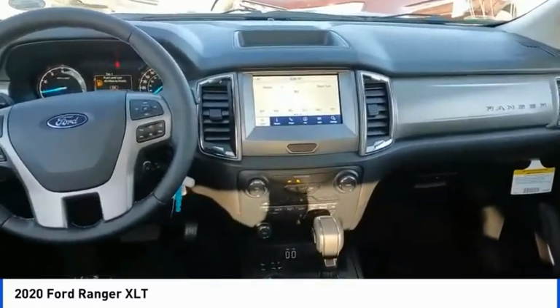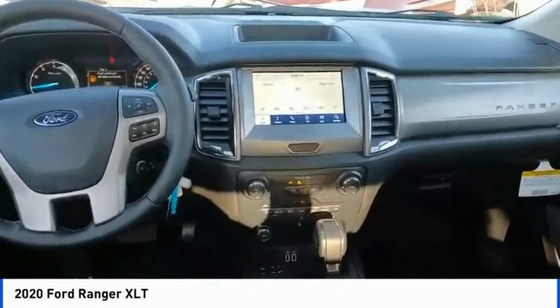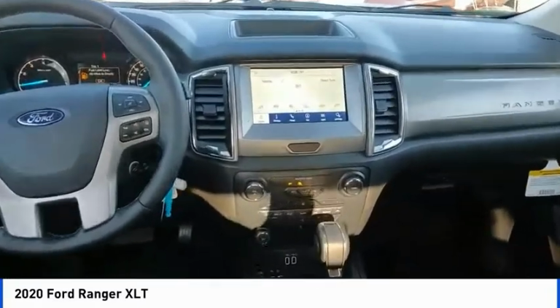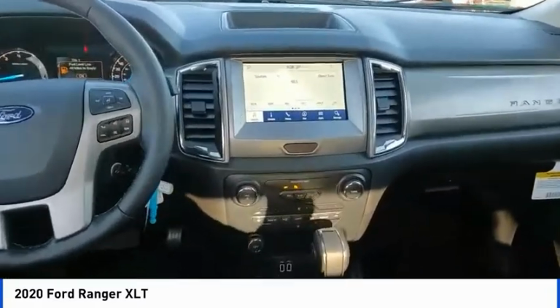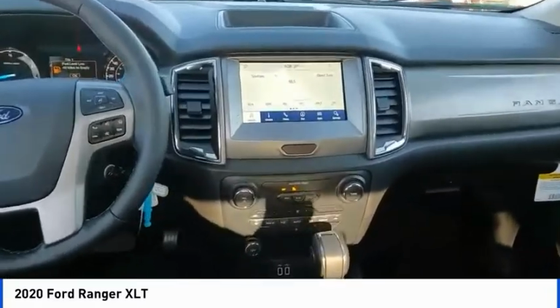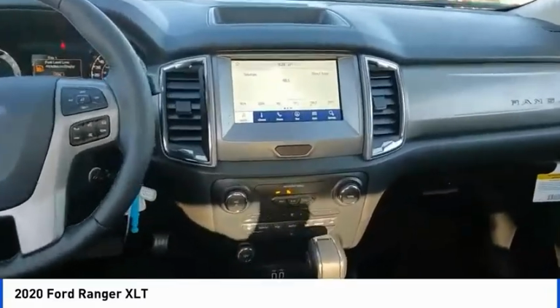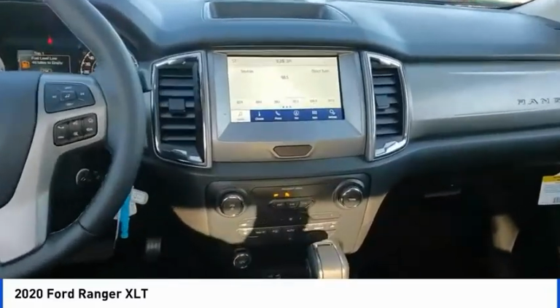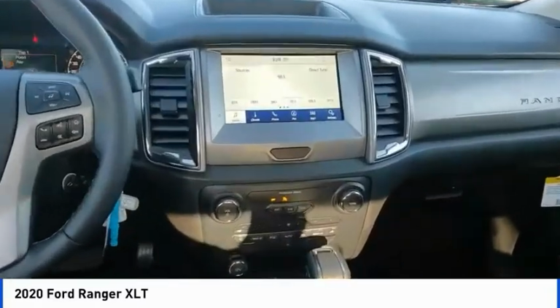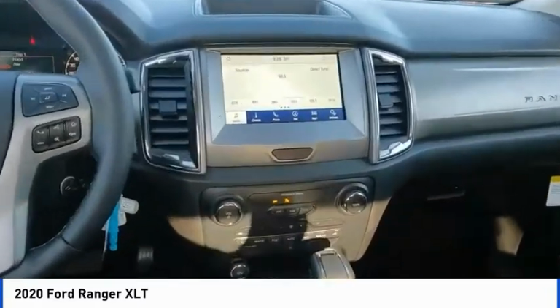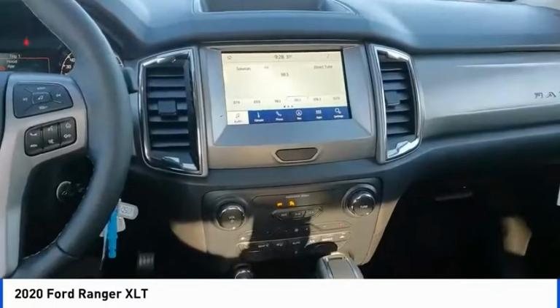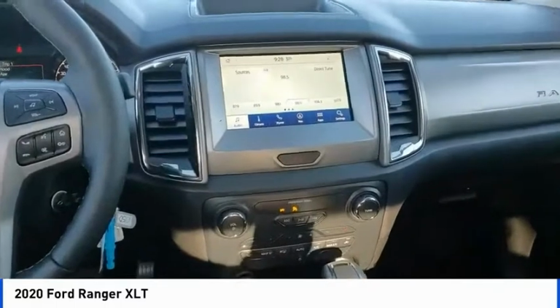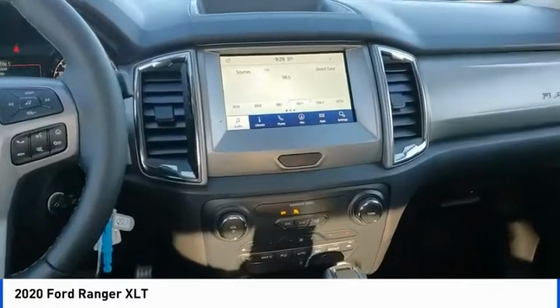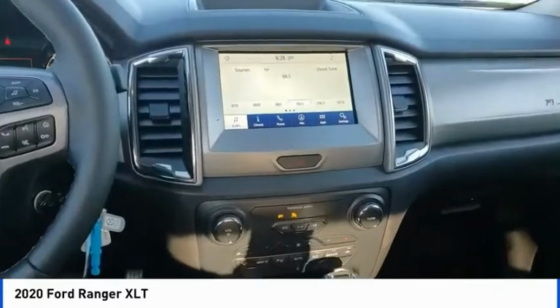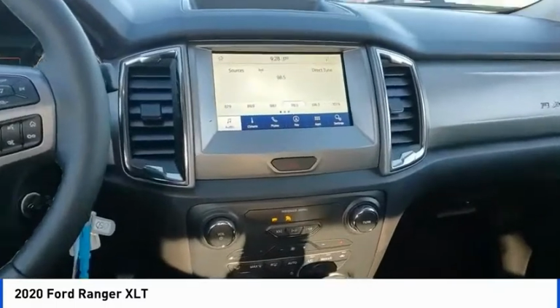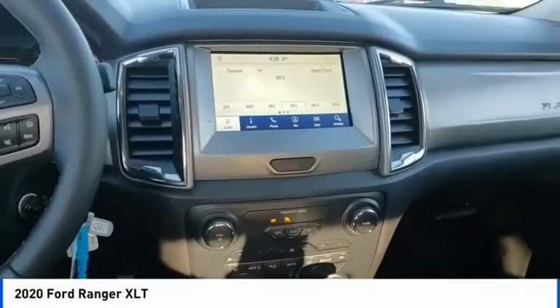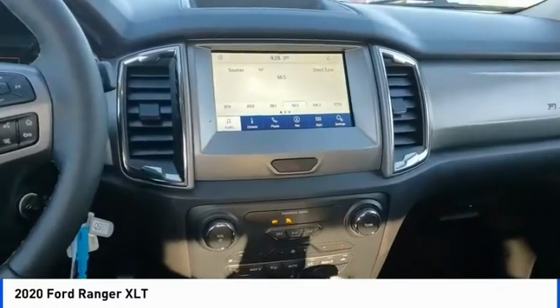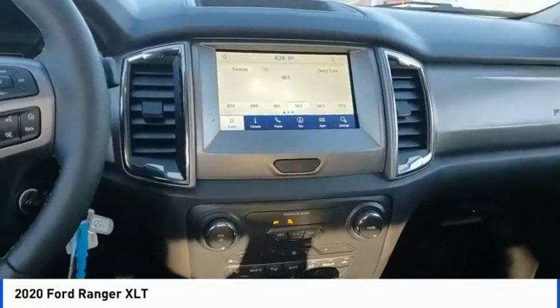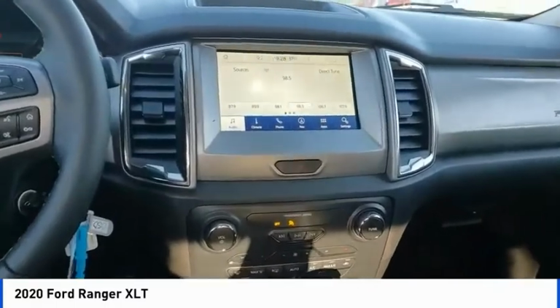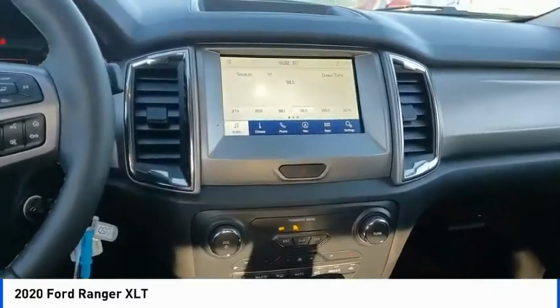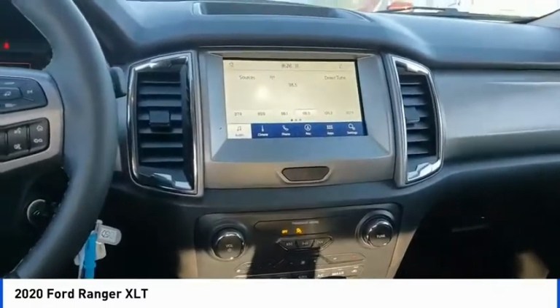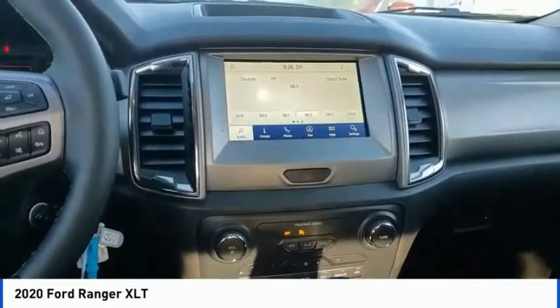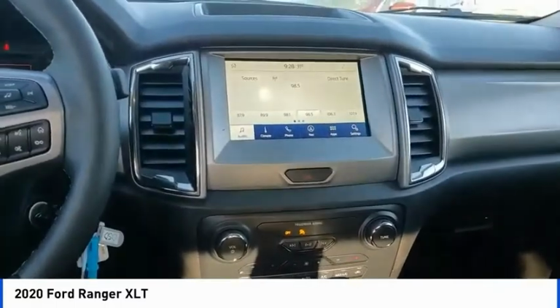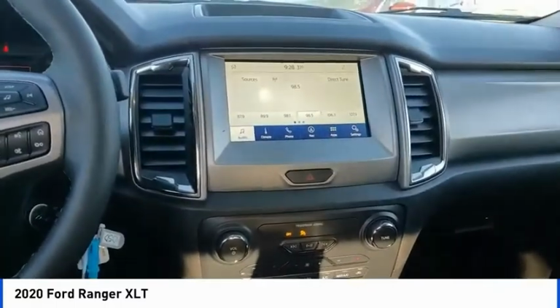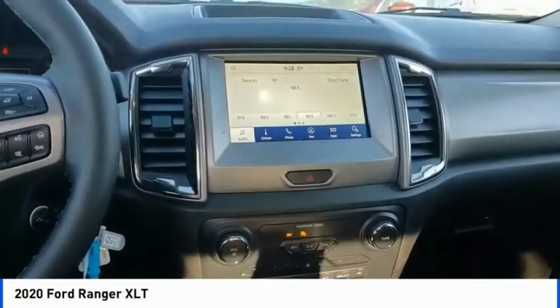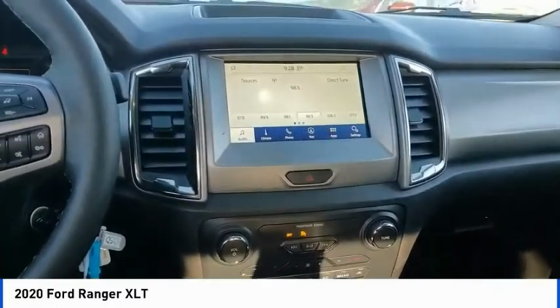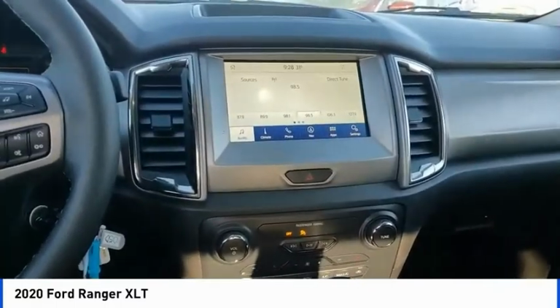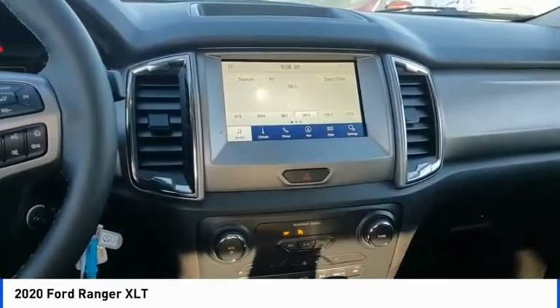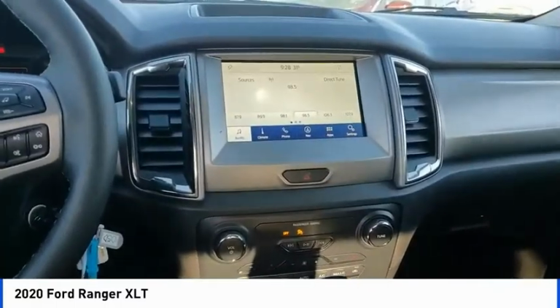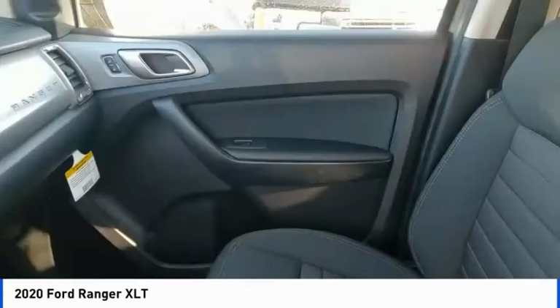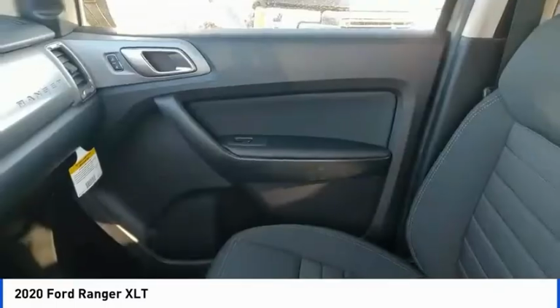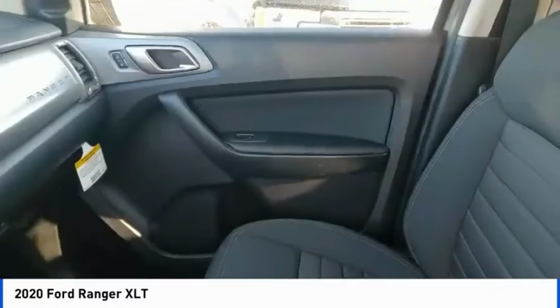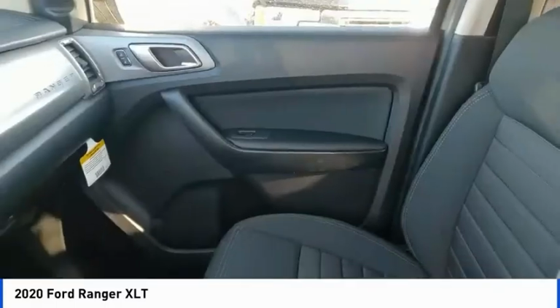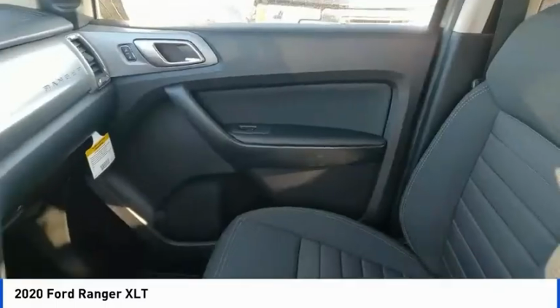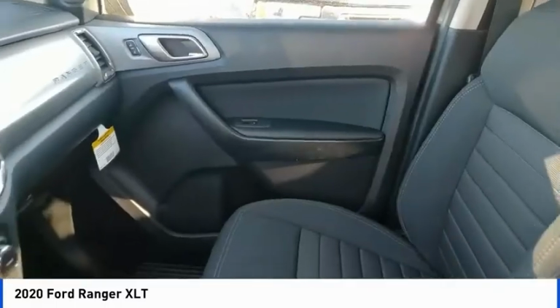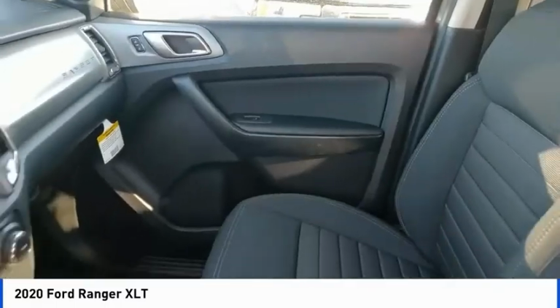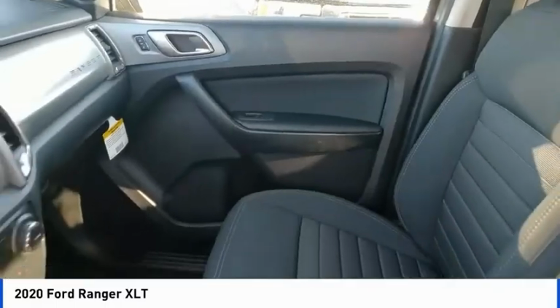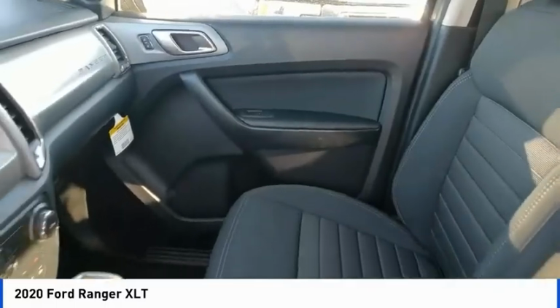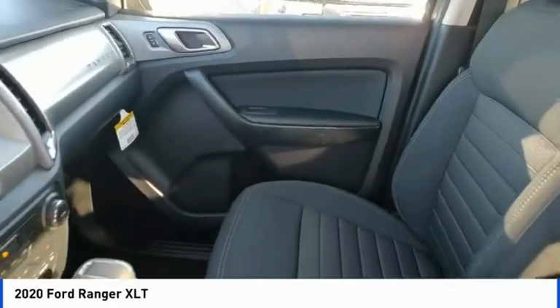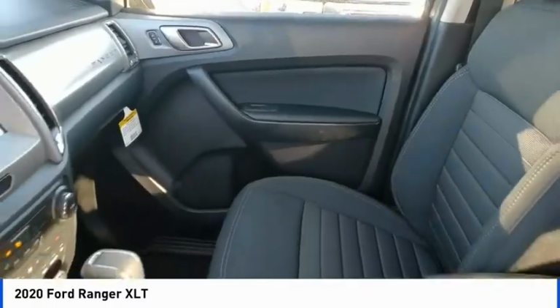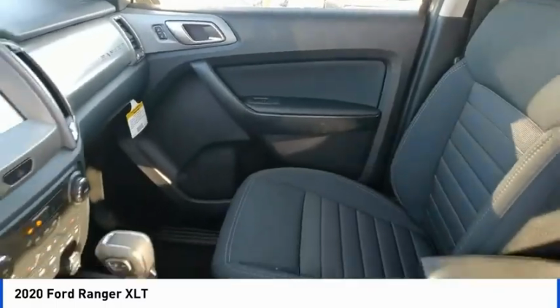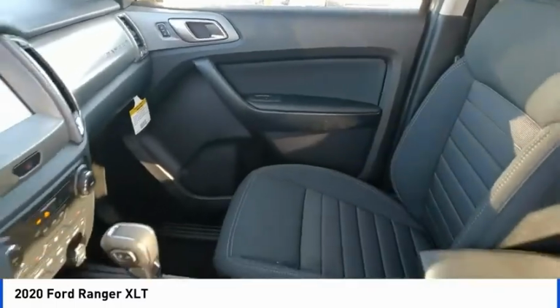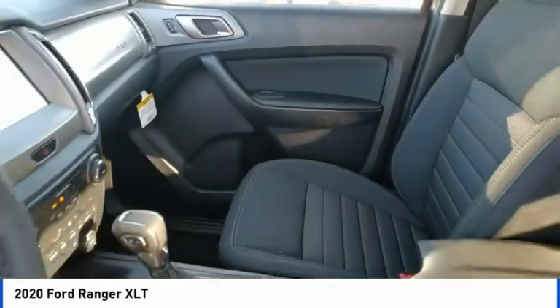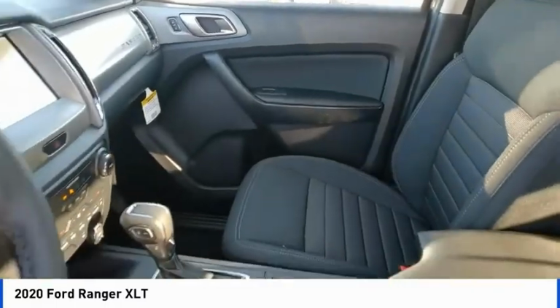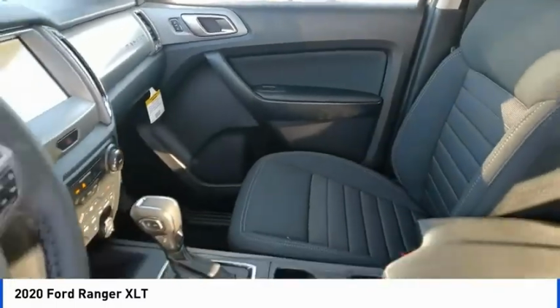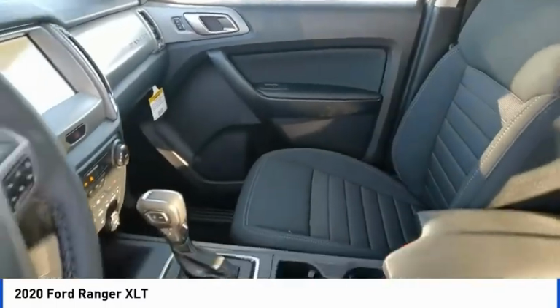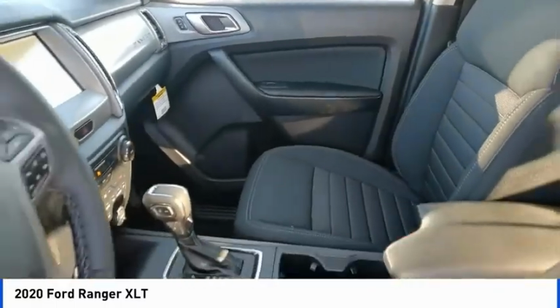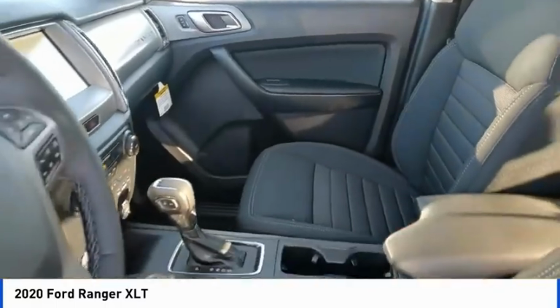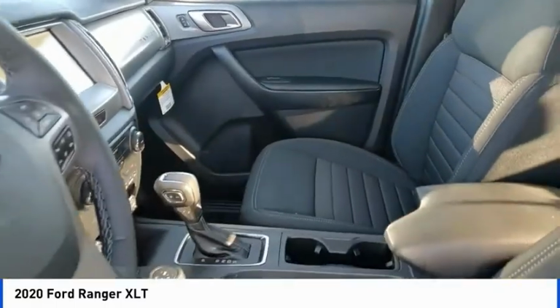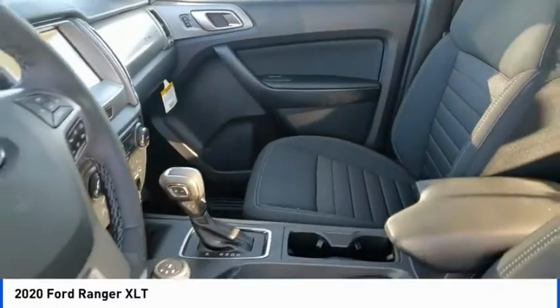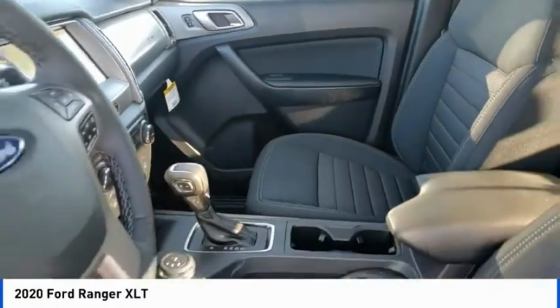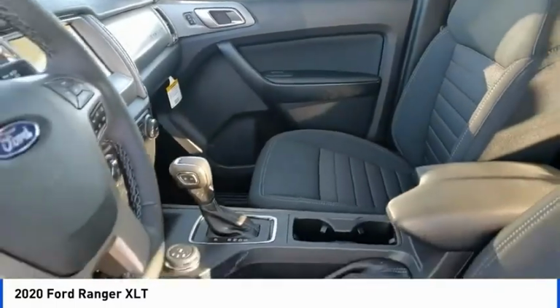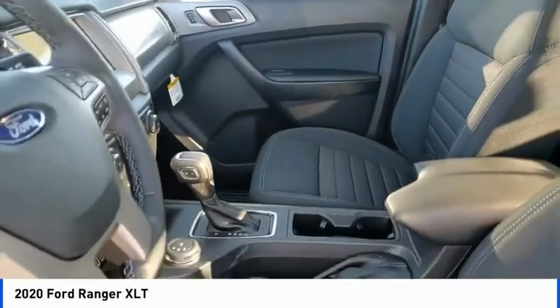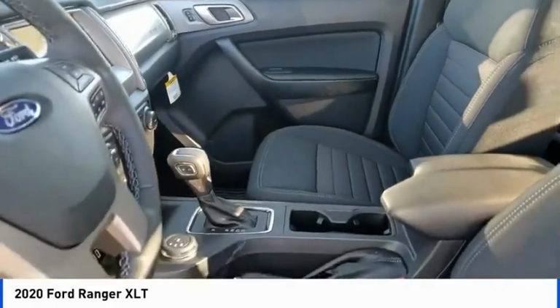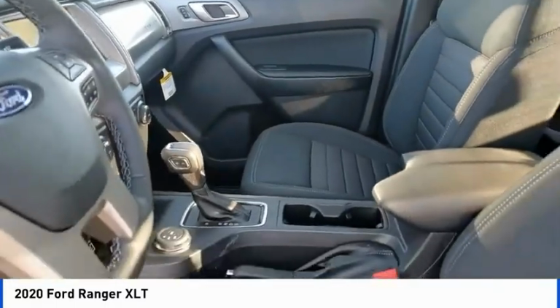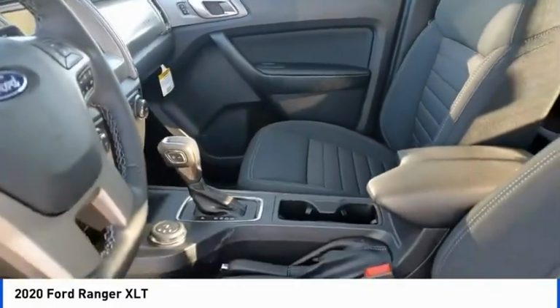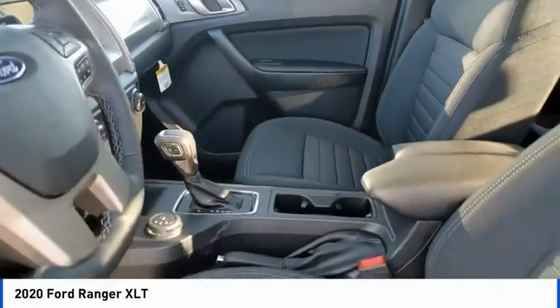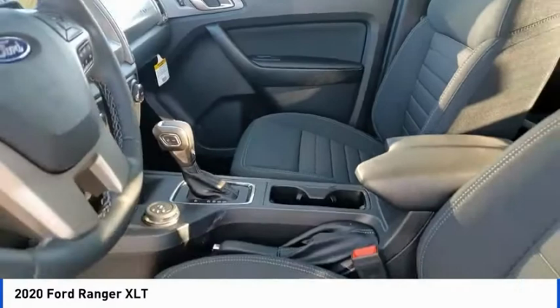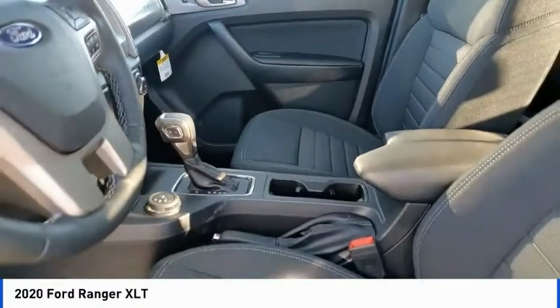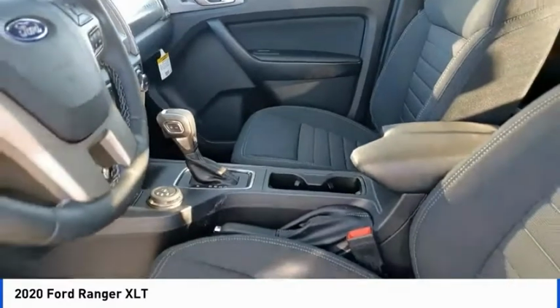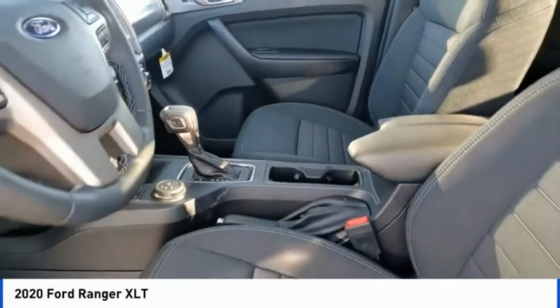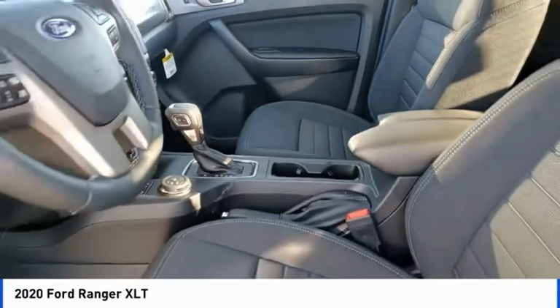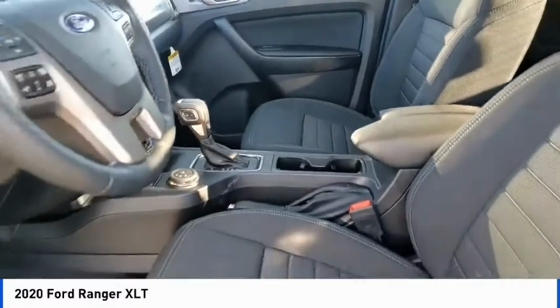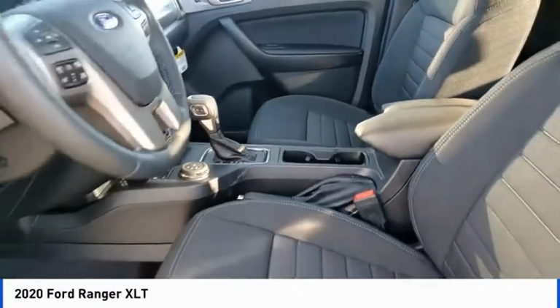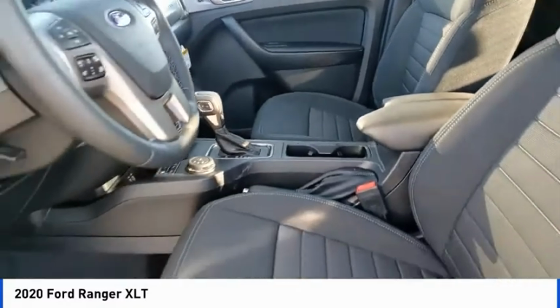Speed control. This isn't just a vehicle, it's an experience. So stop in for a test drive today.